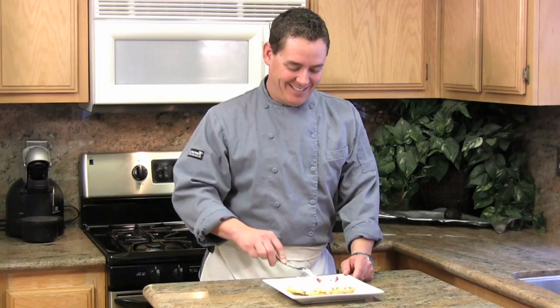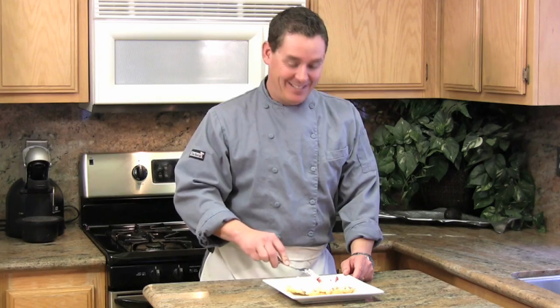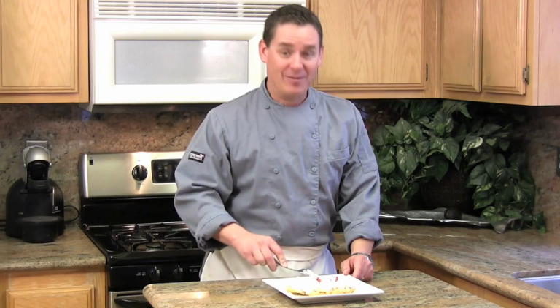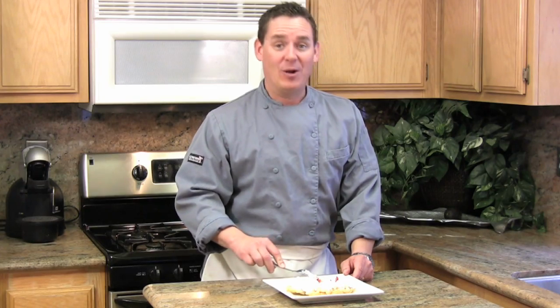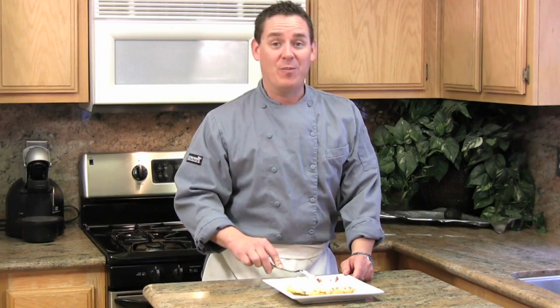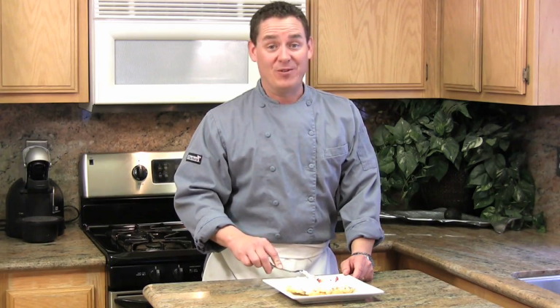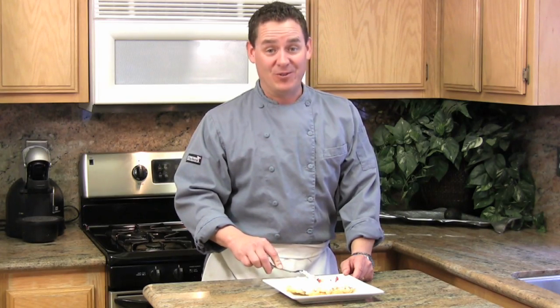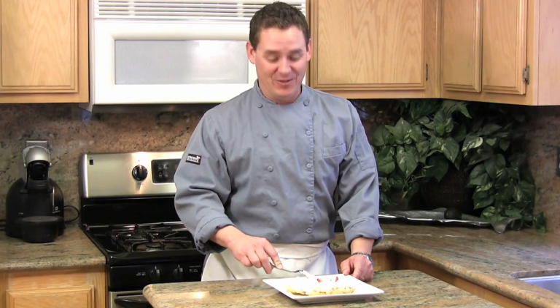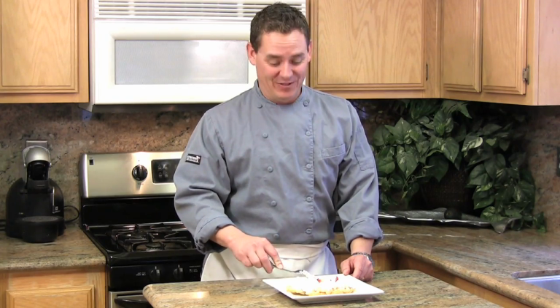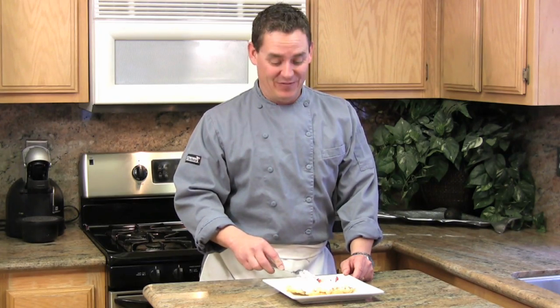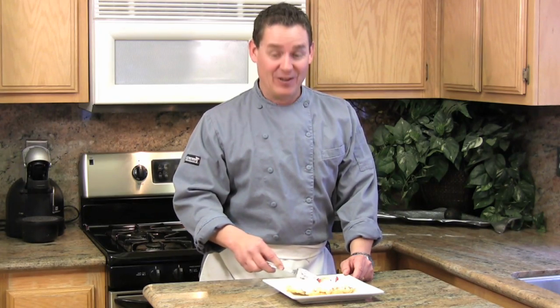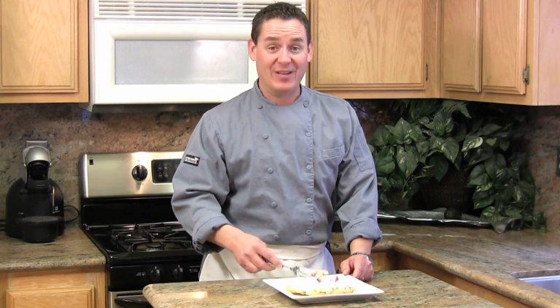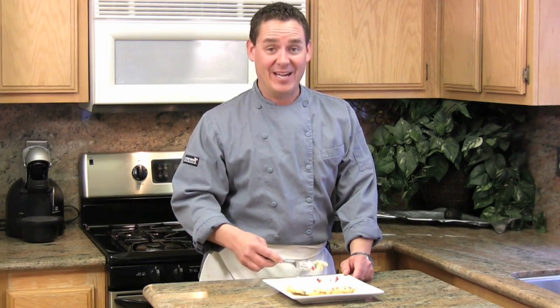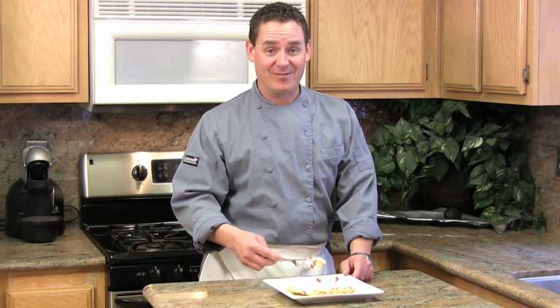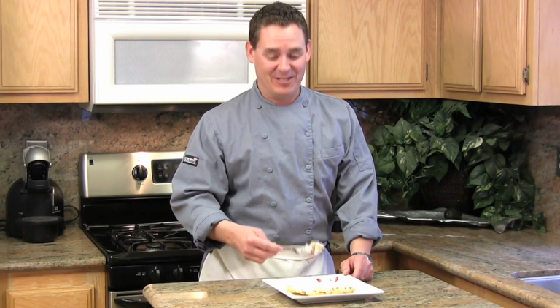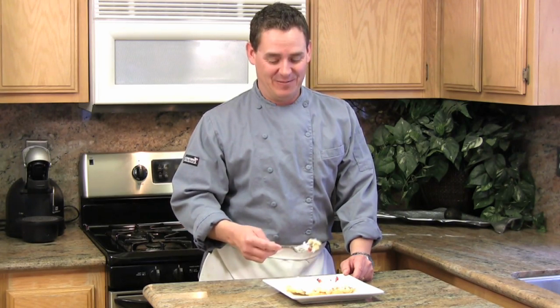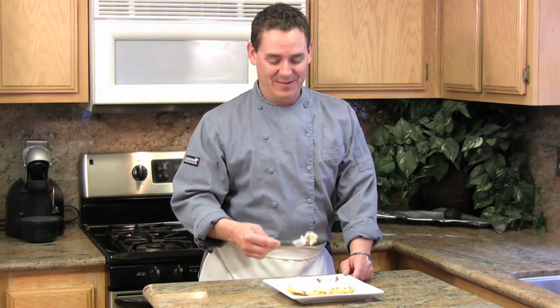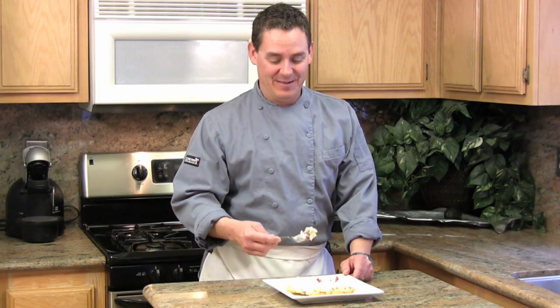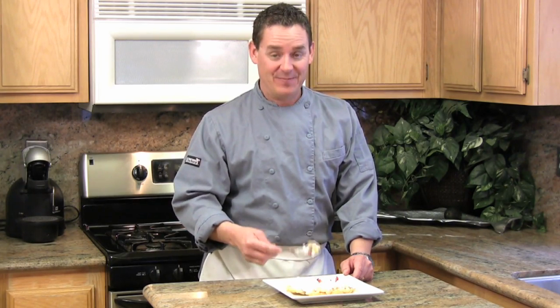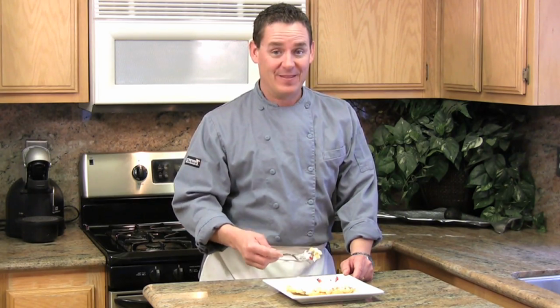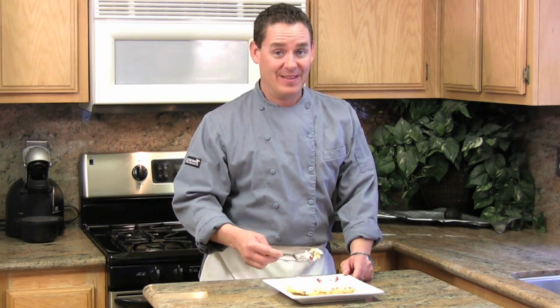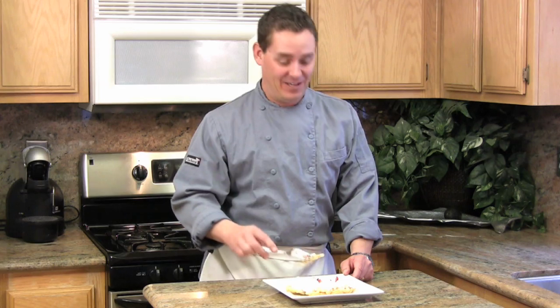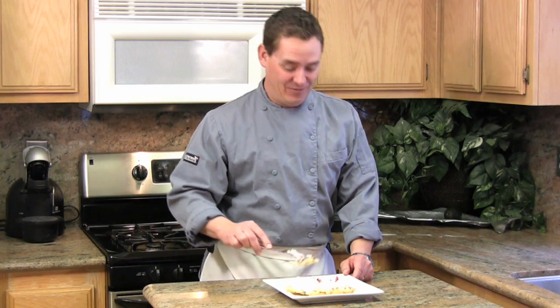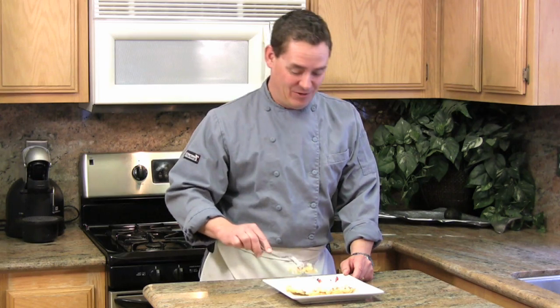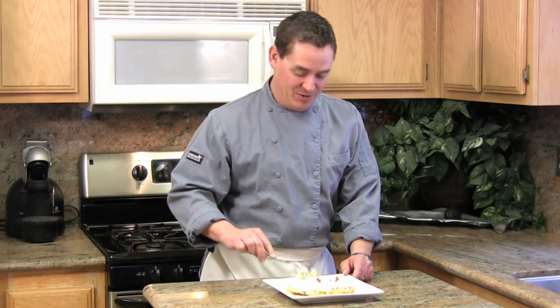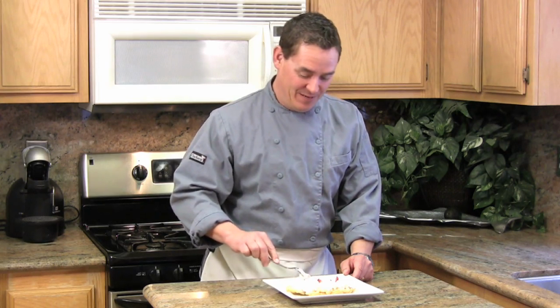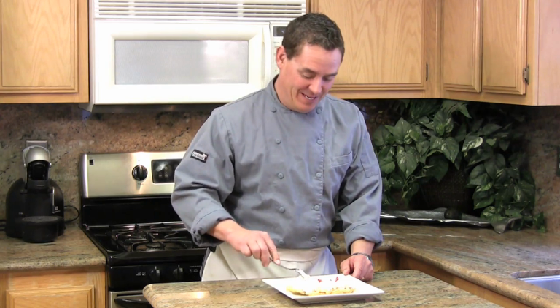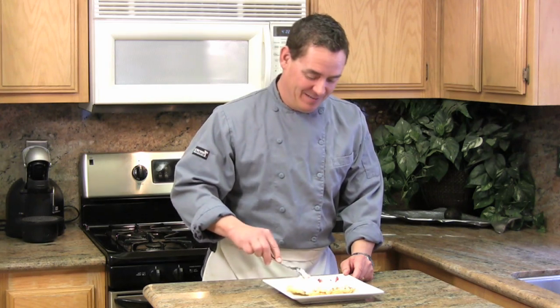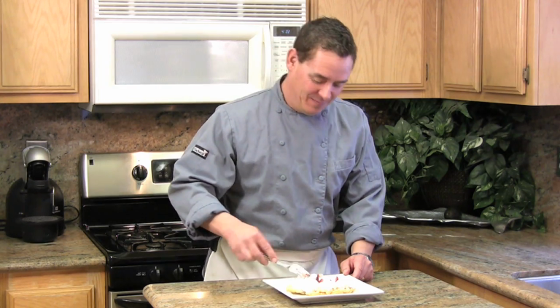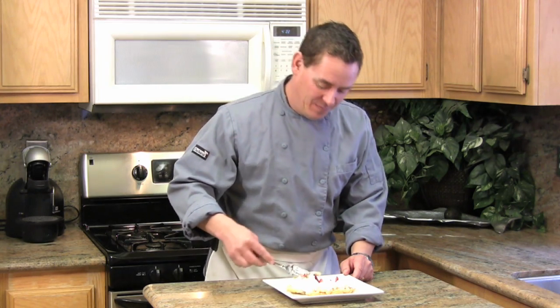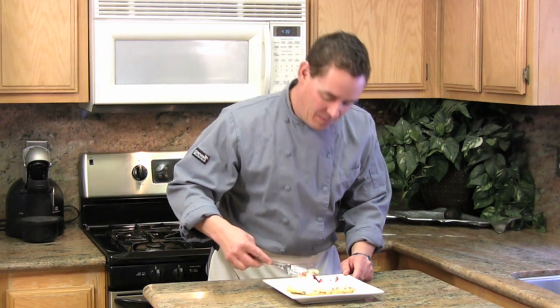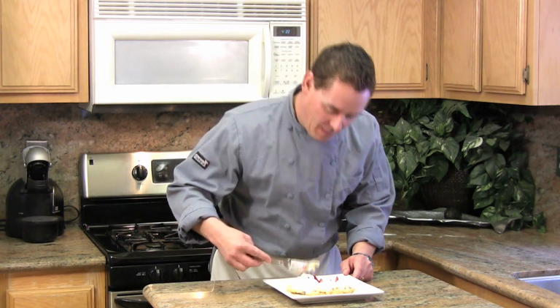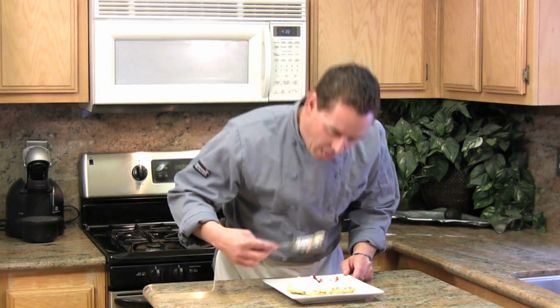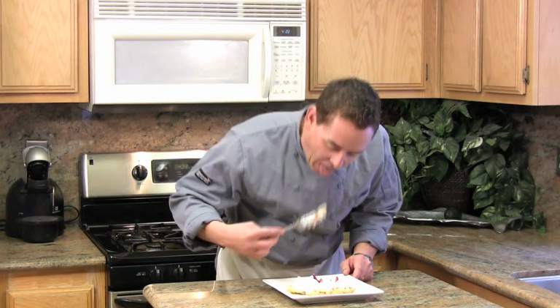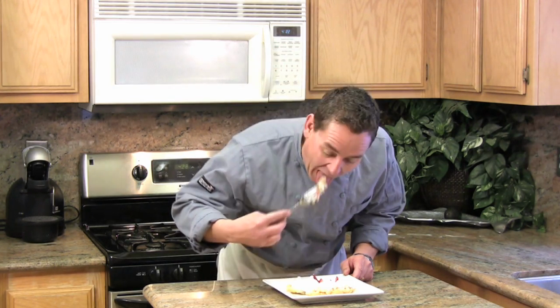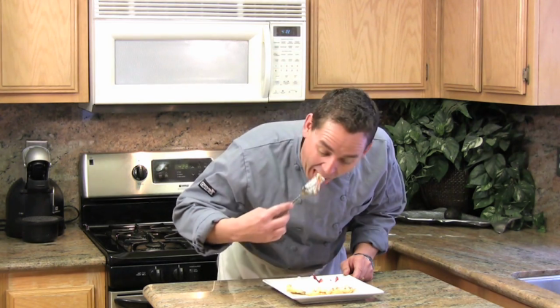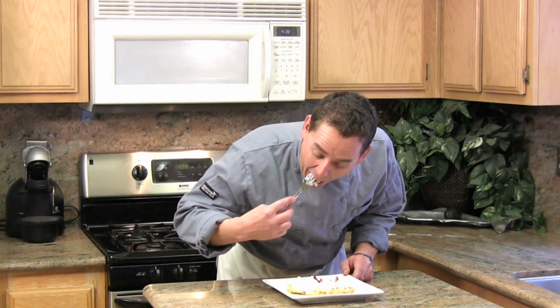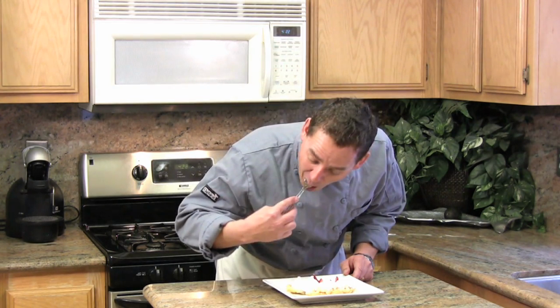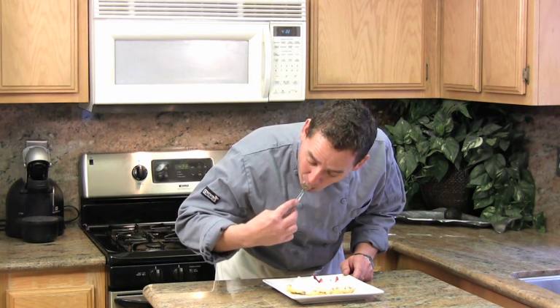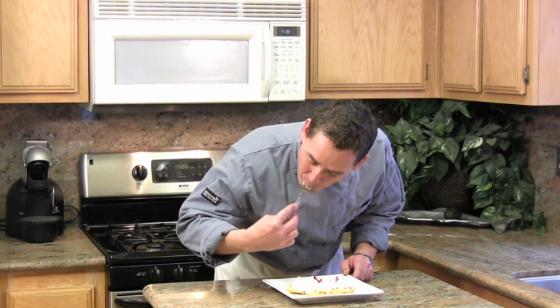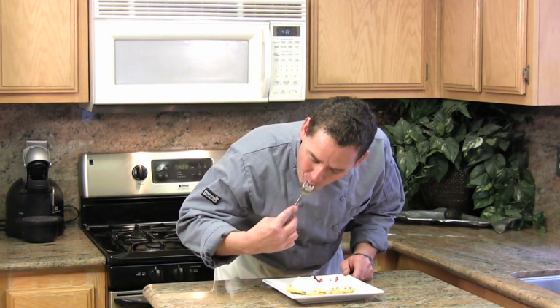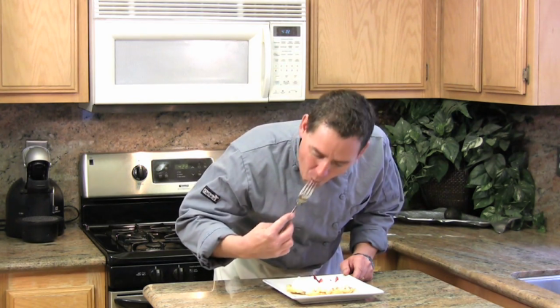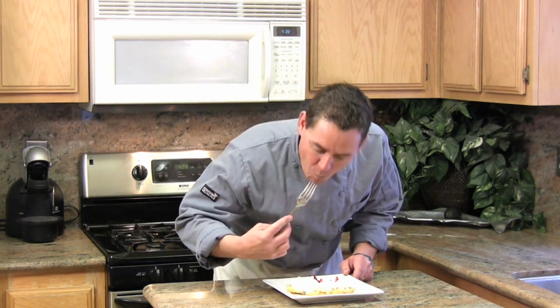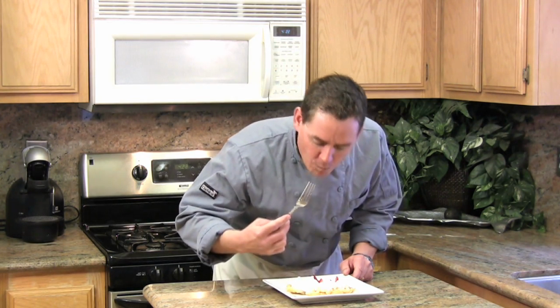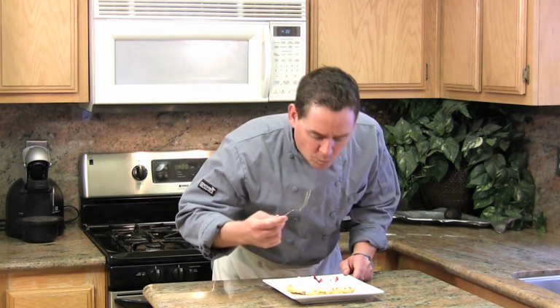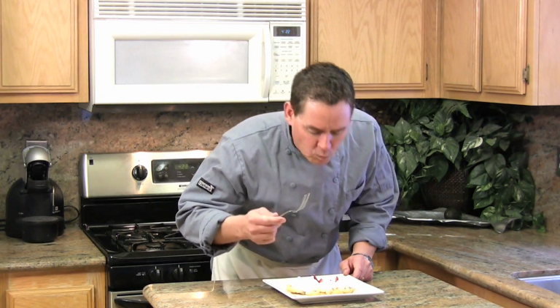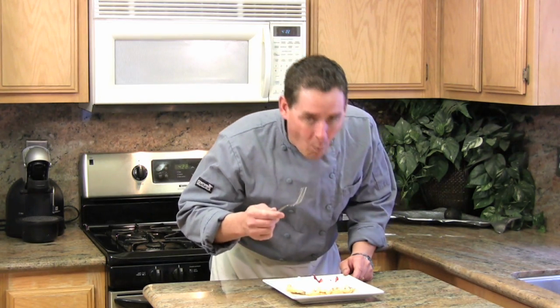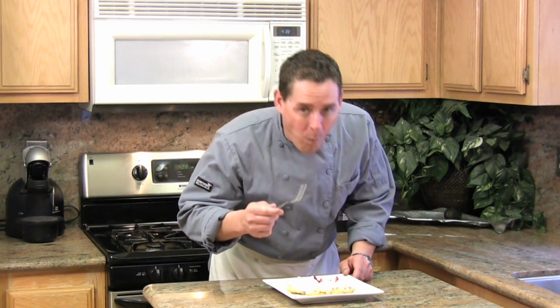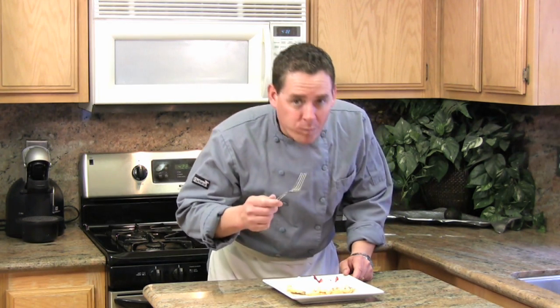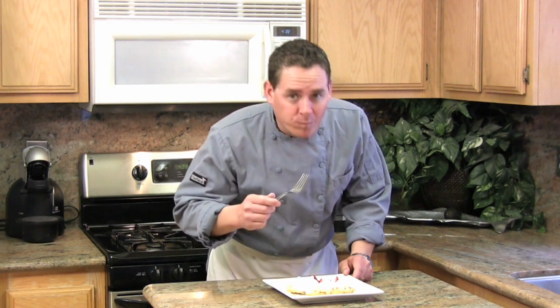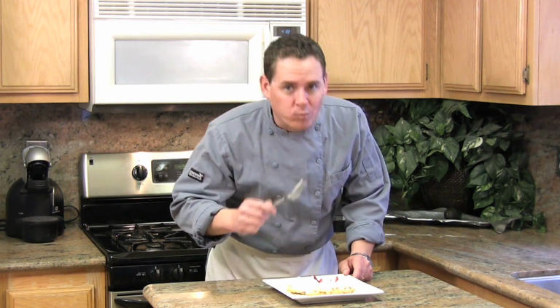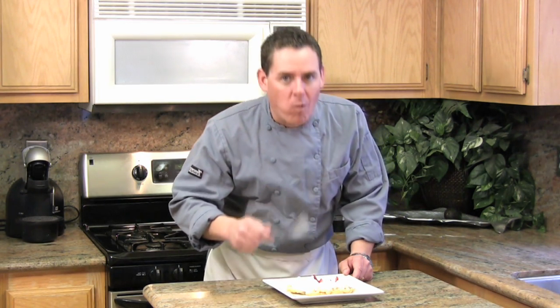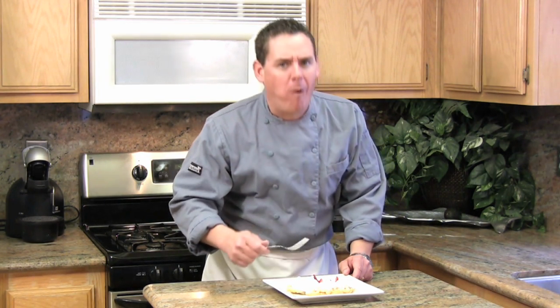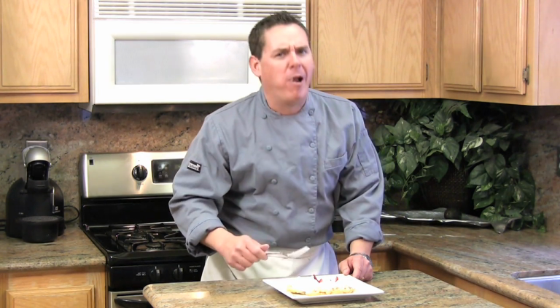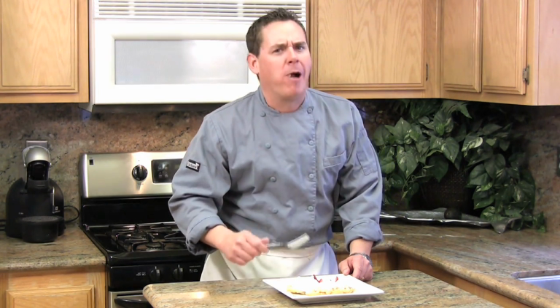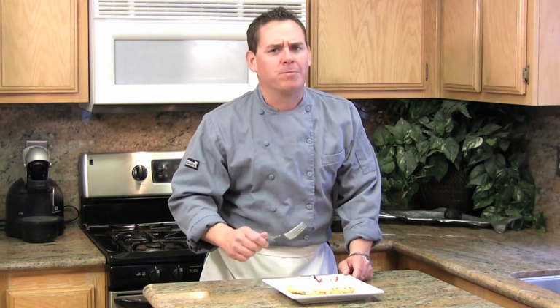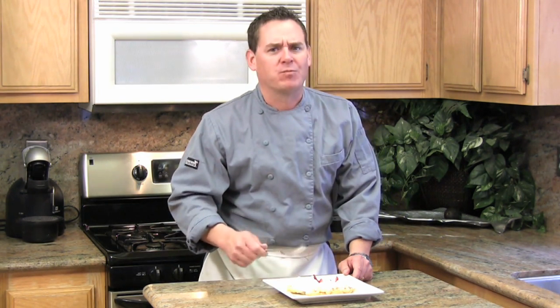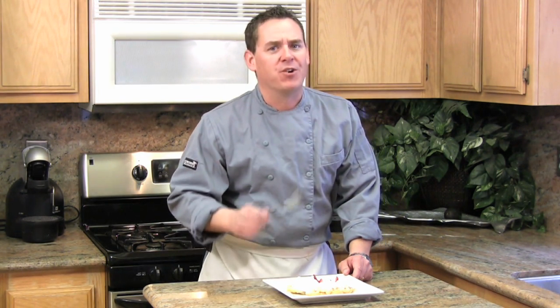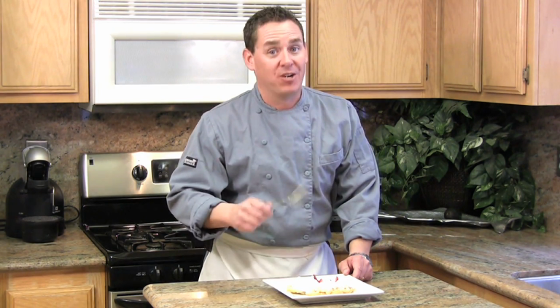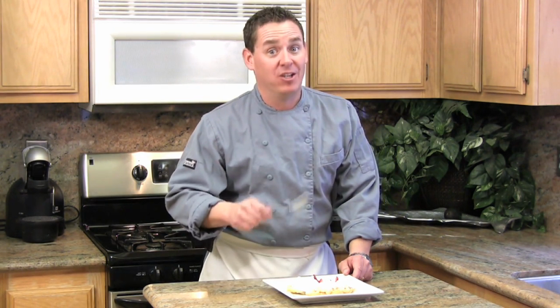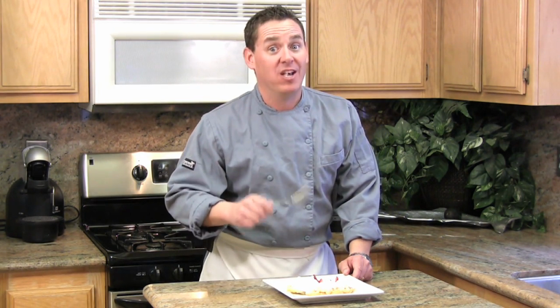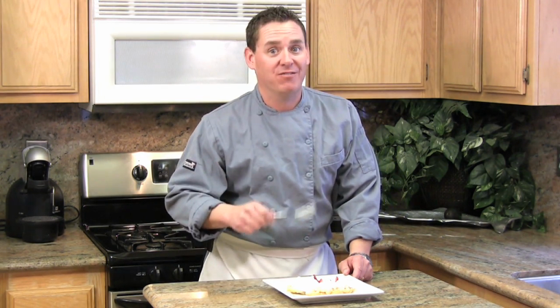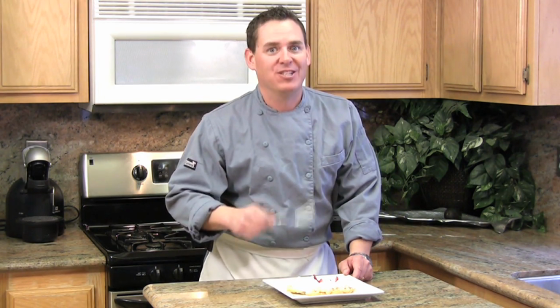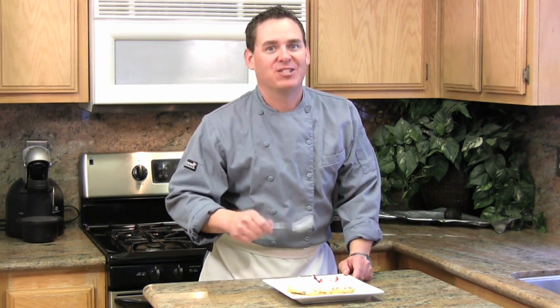I hope you enjoyed this funnel cakes recipe. Thanks for tubing in. Oh yeah, you're going to love this.